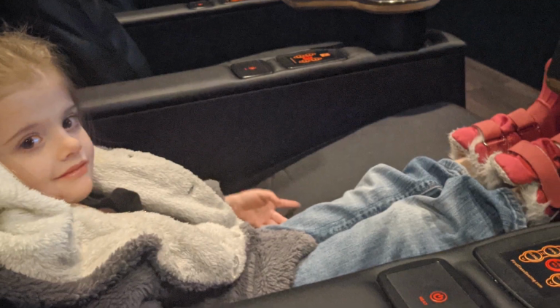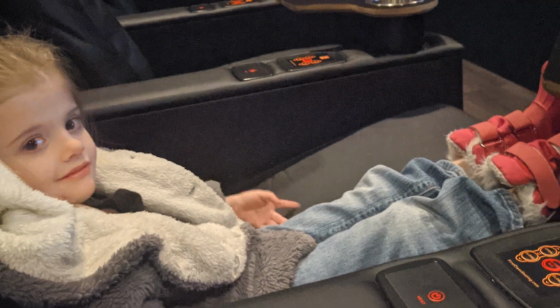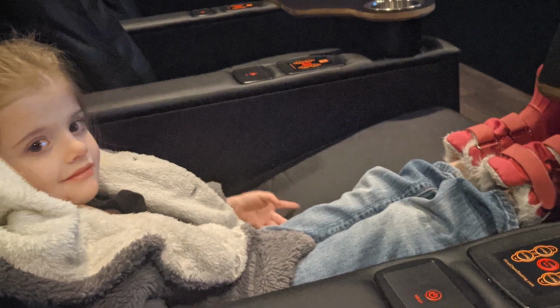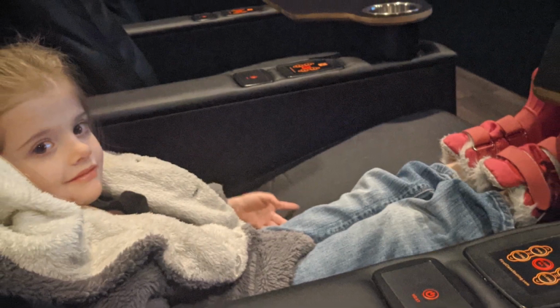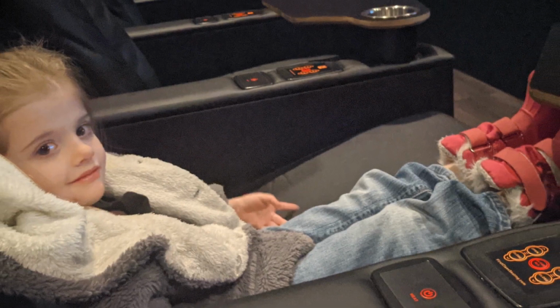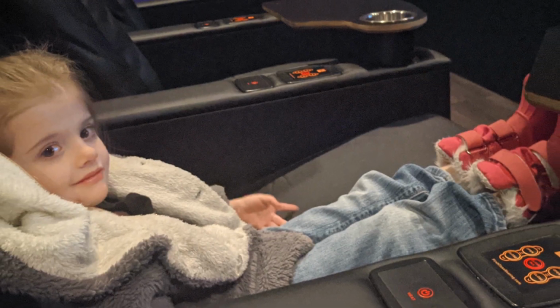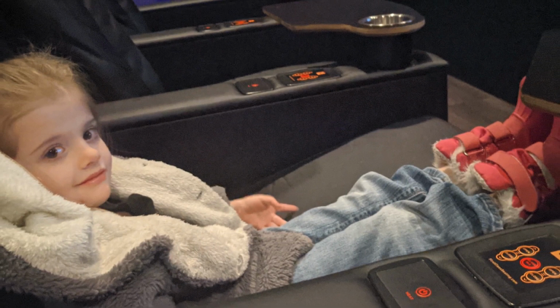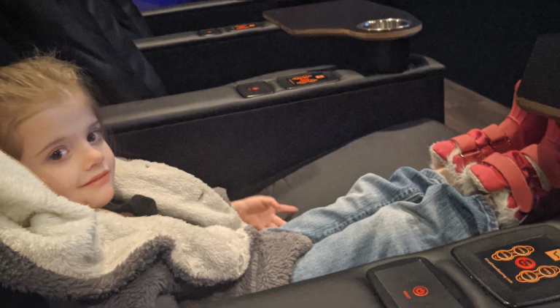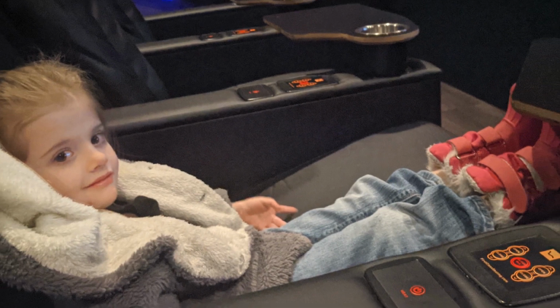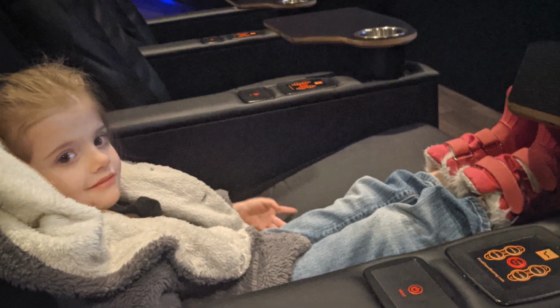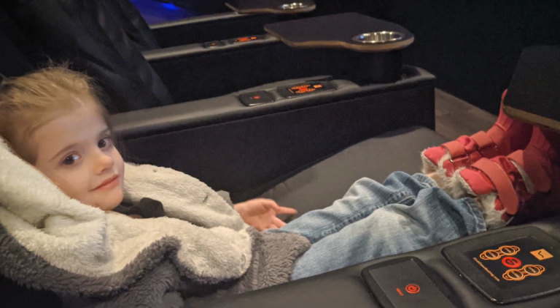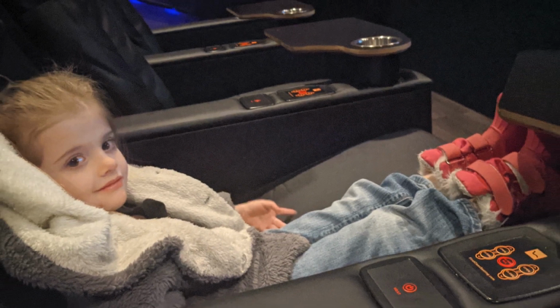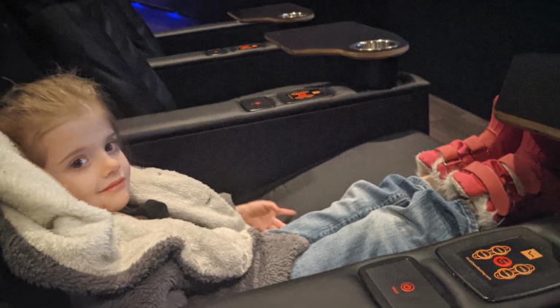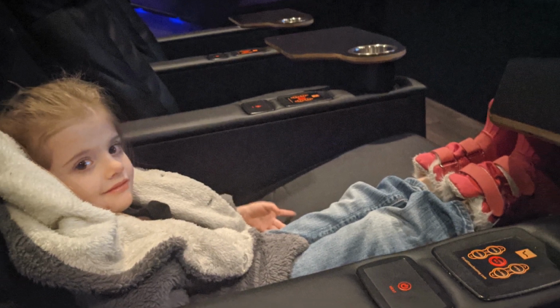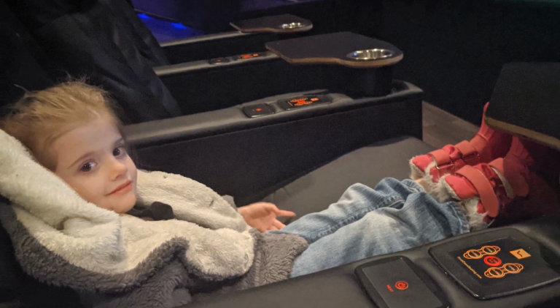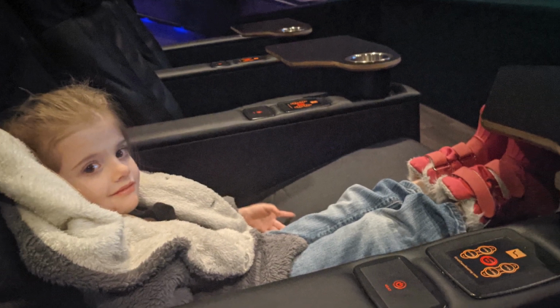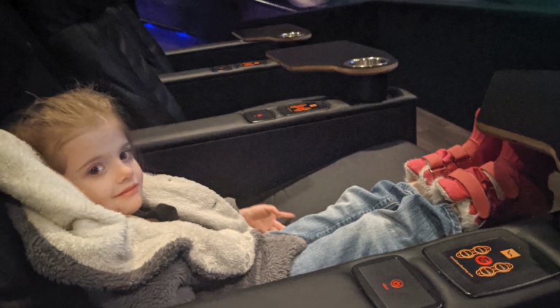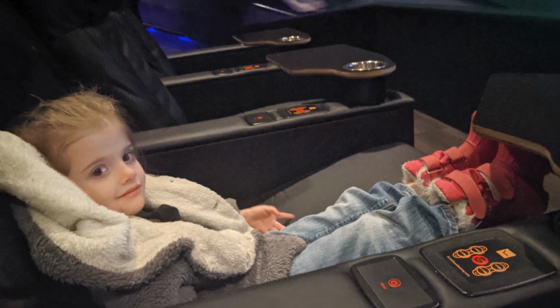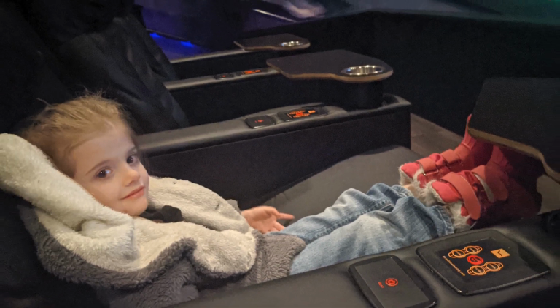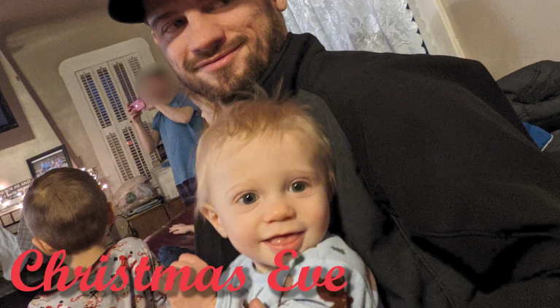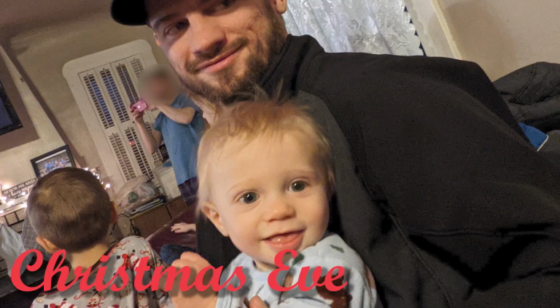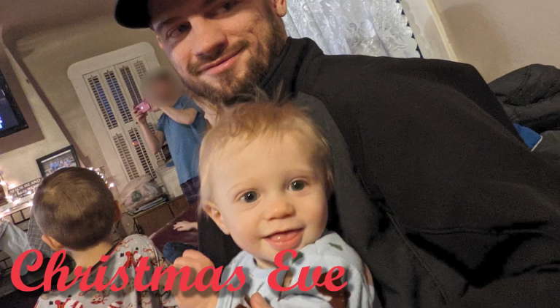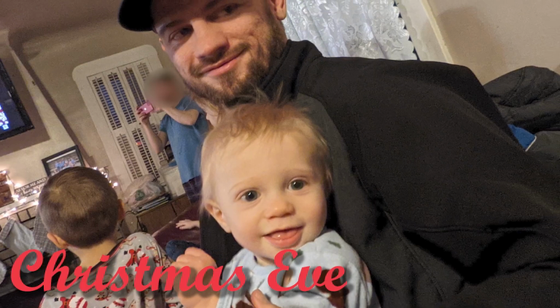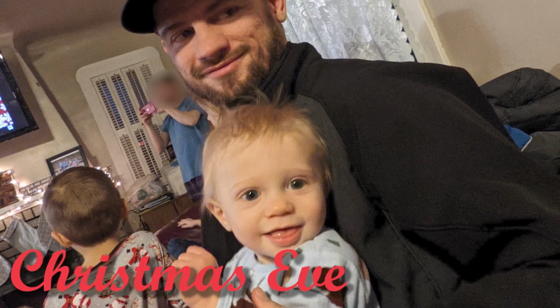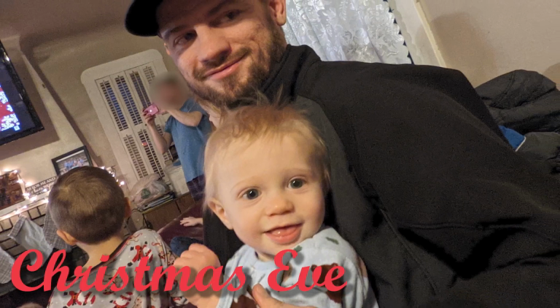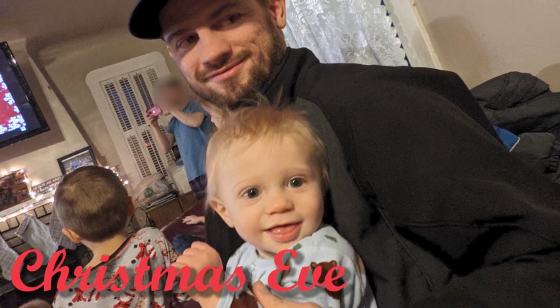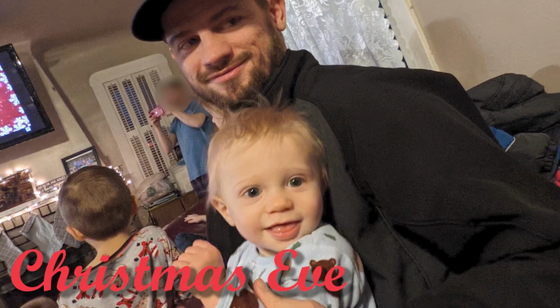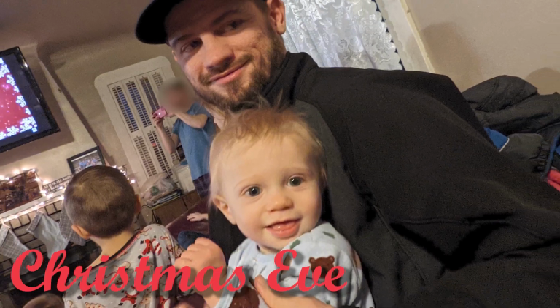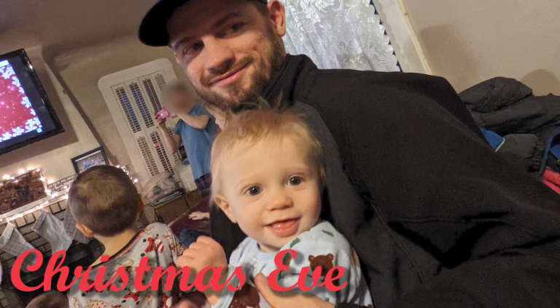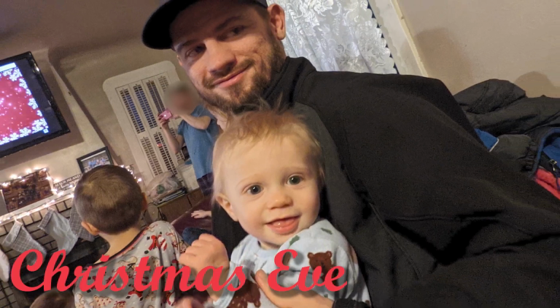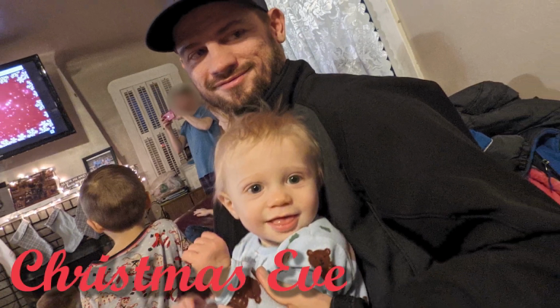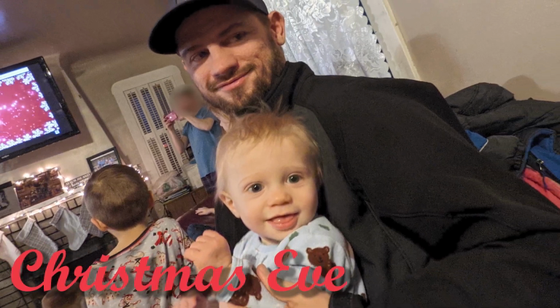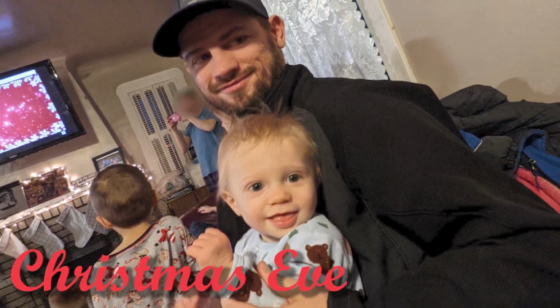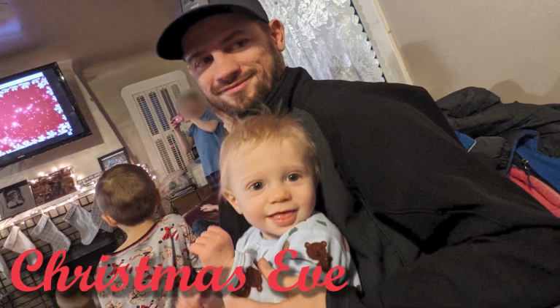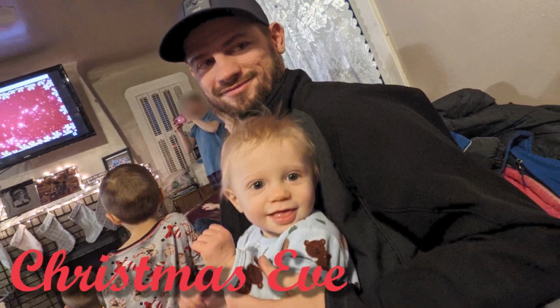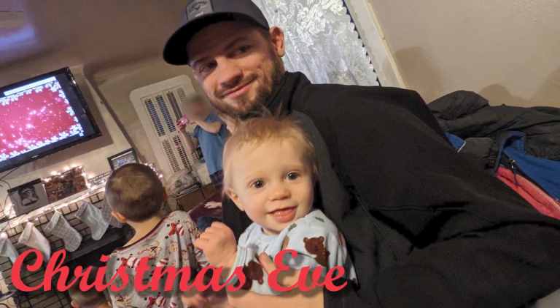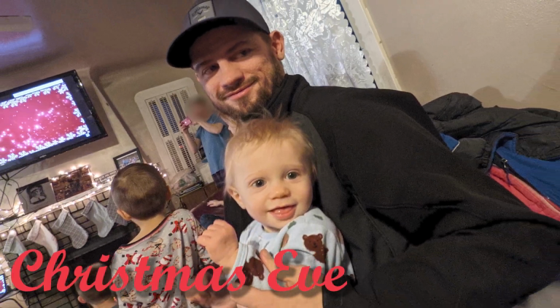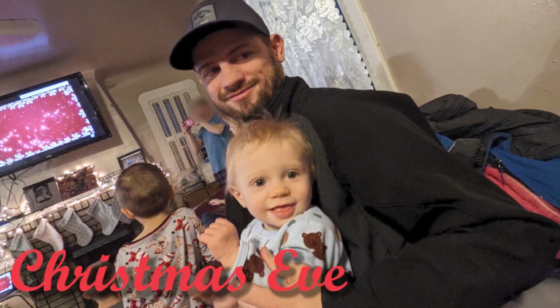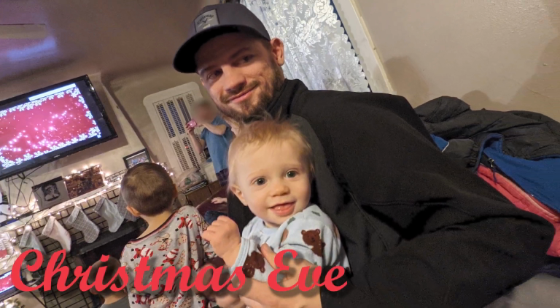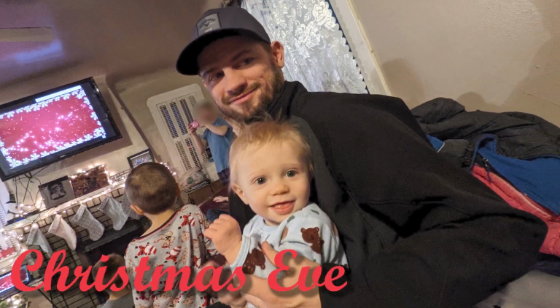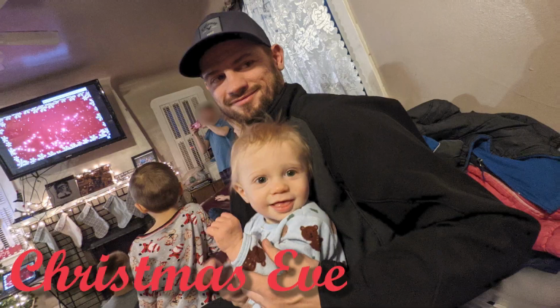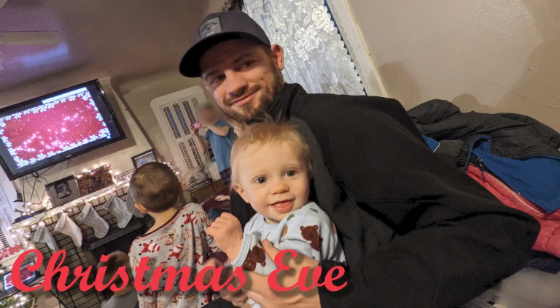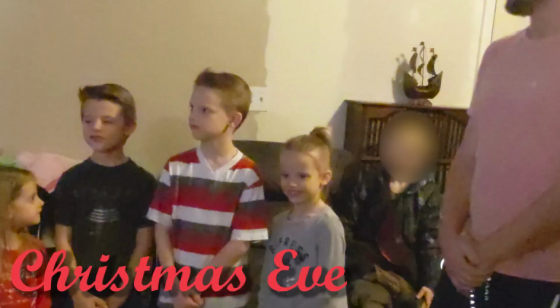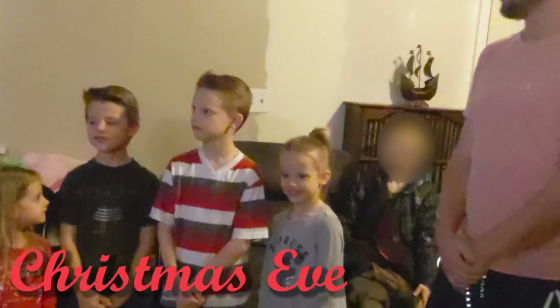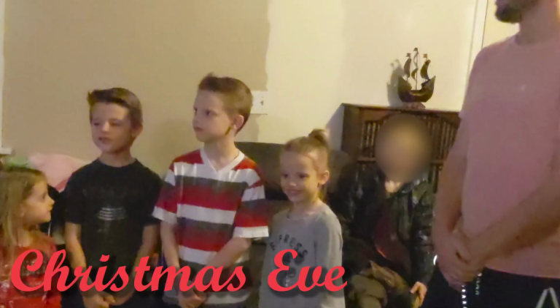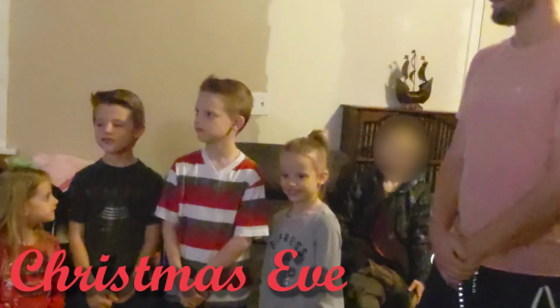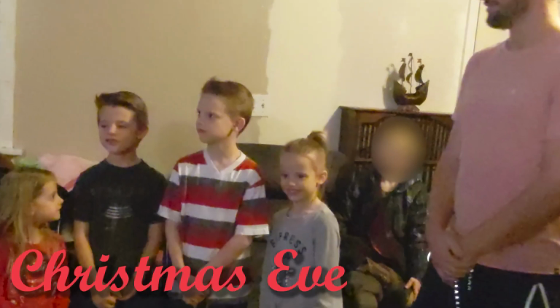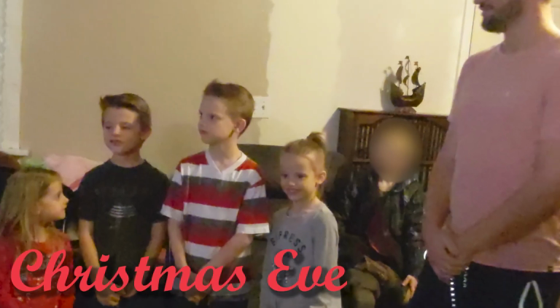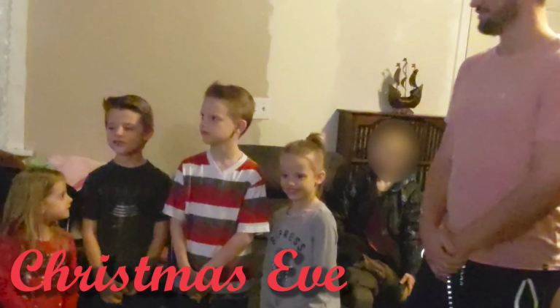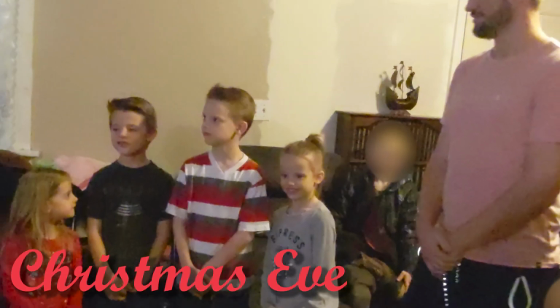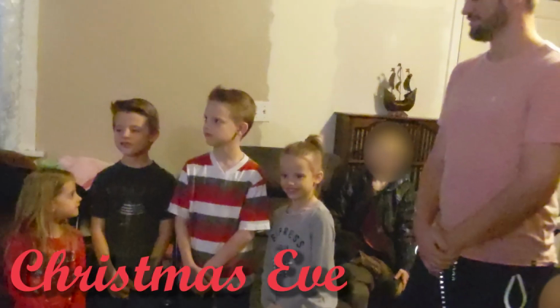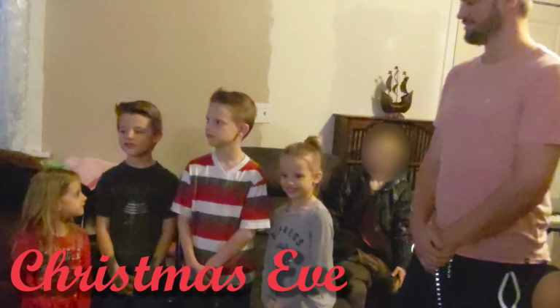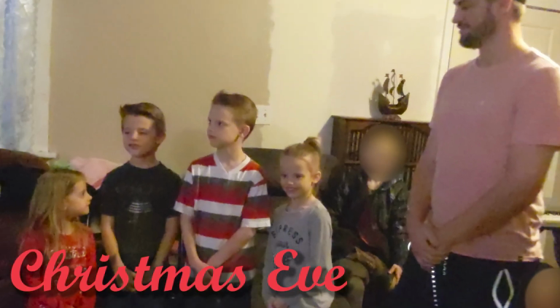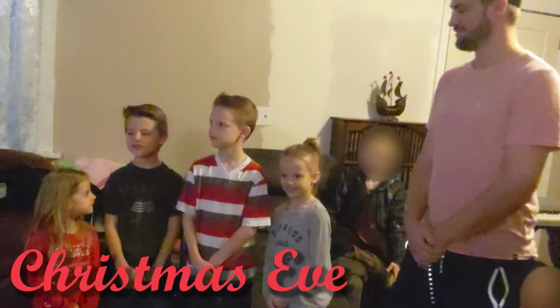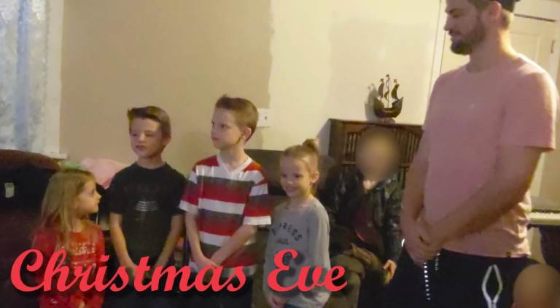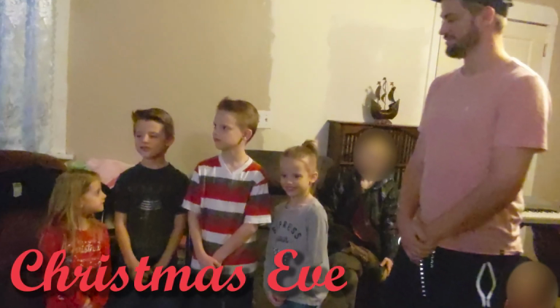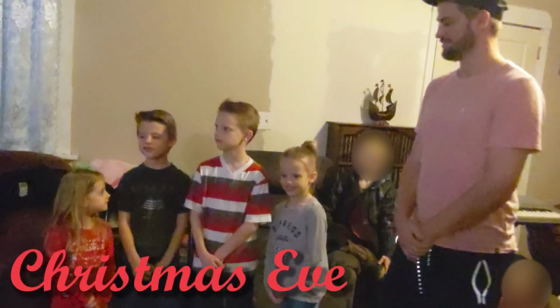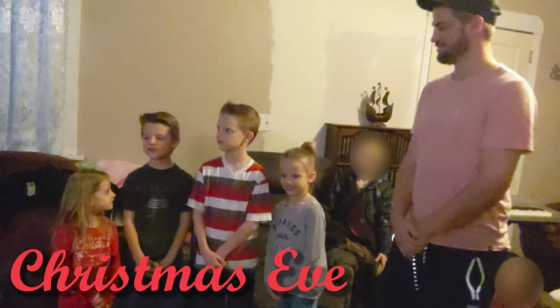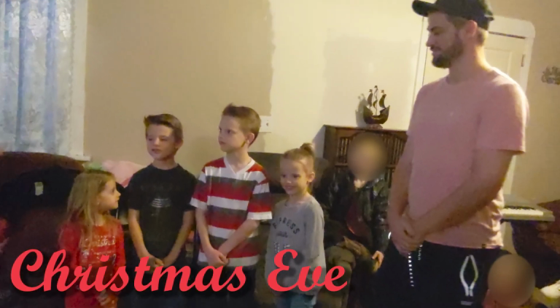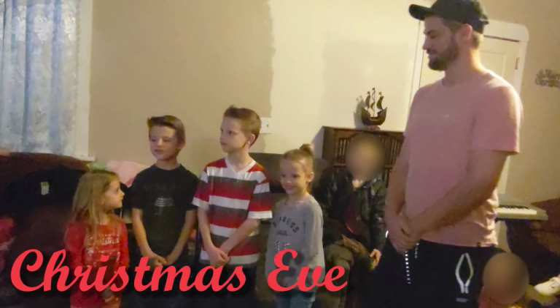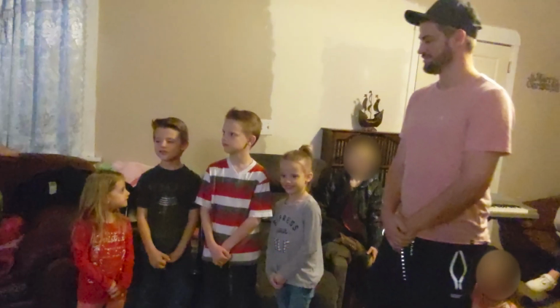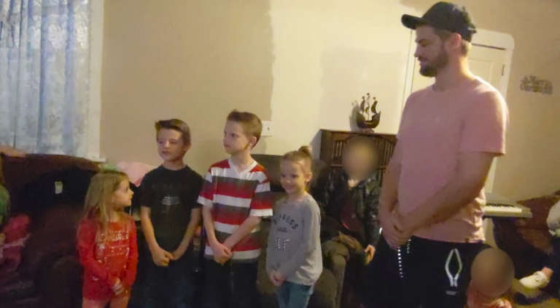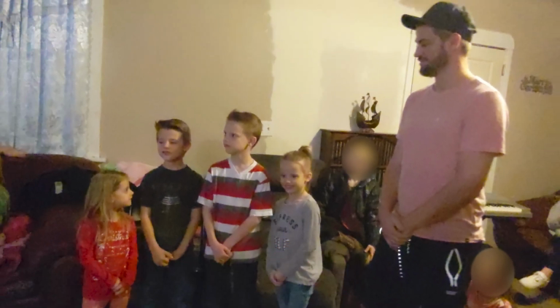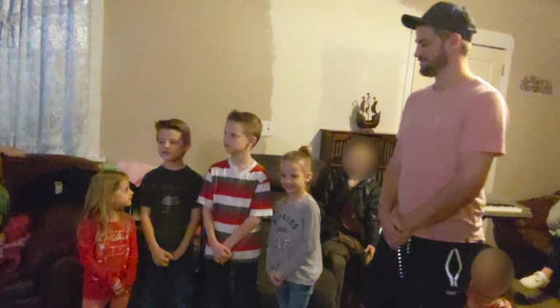On Christmas Eve we went to Grandma's house and sang Christmas carols with the cousins. Each of the kids said goodbye to the Elves, knowing they would be leaving with Santa that night.